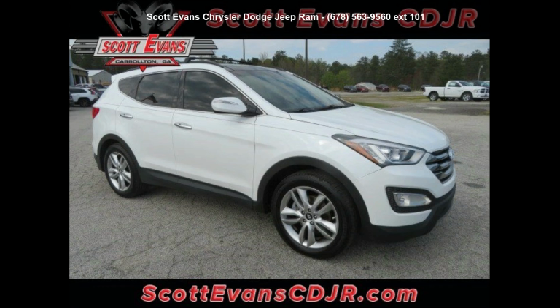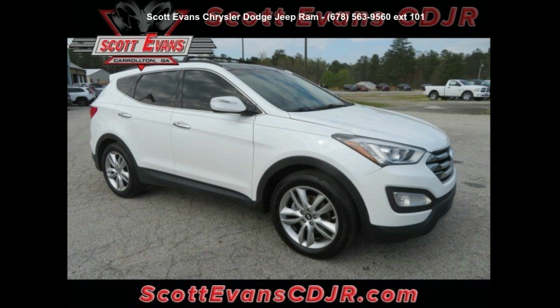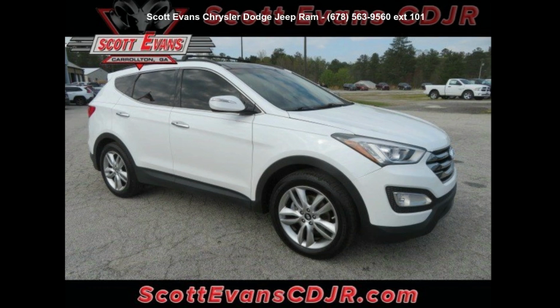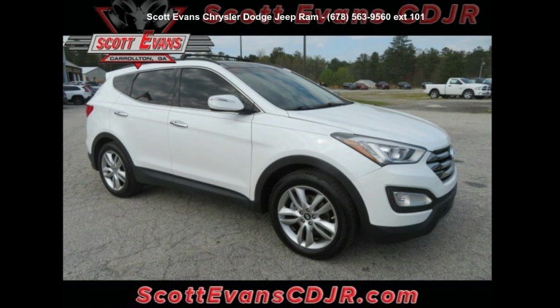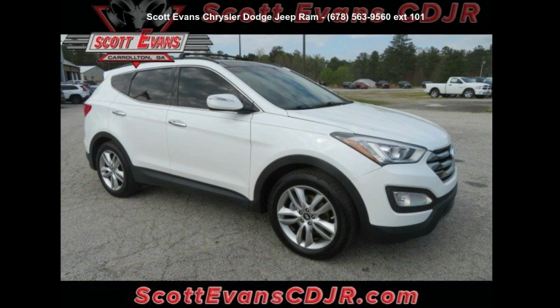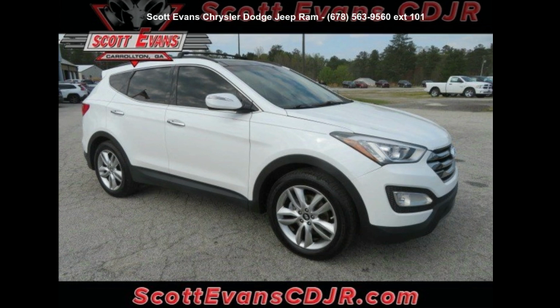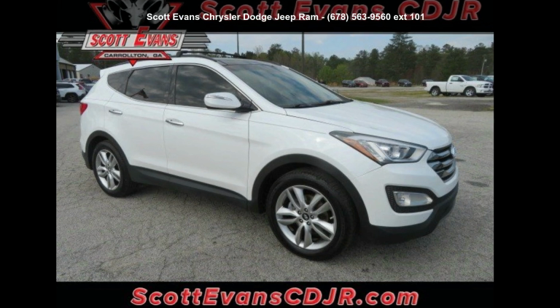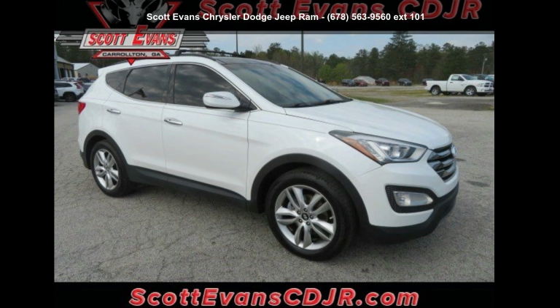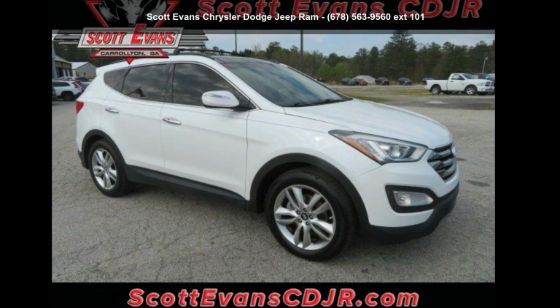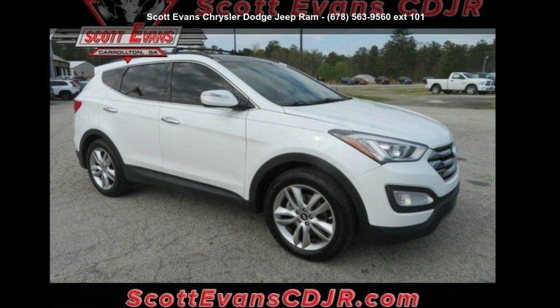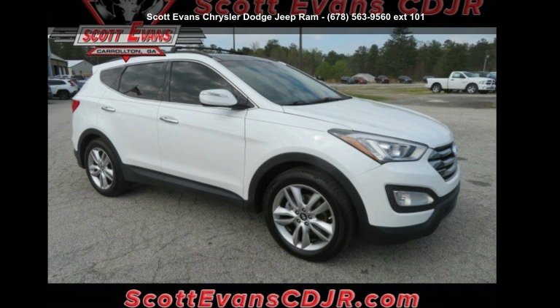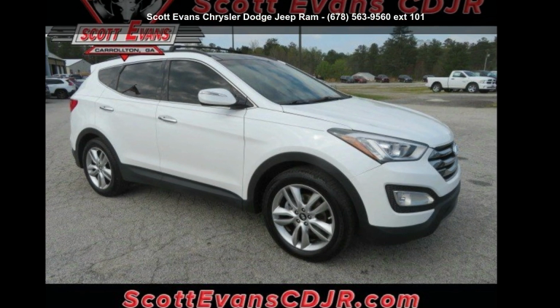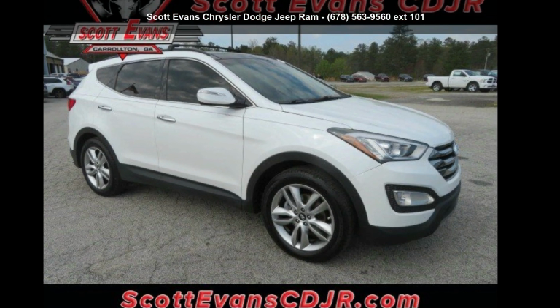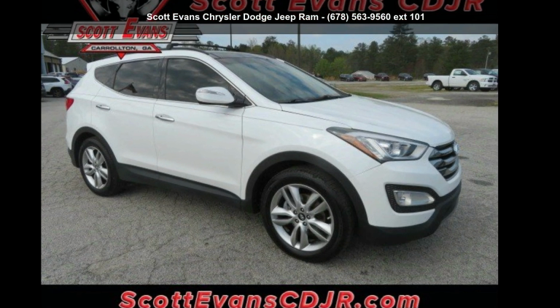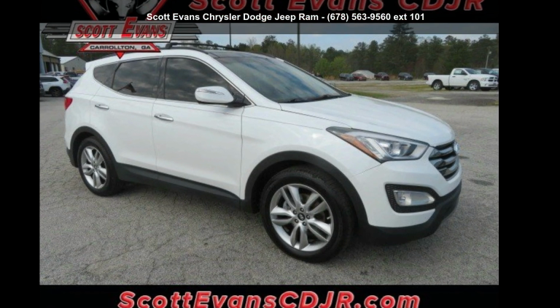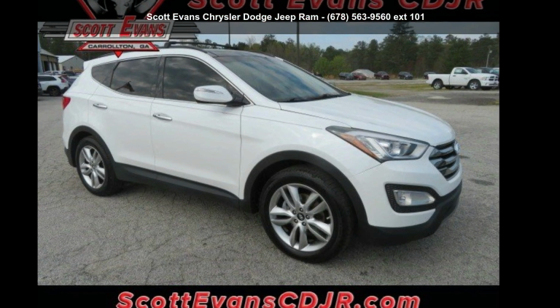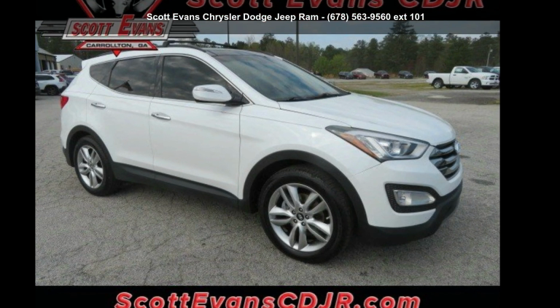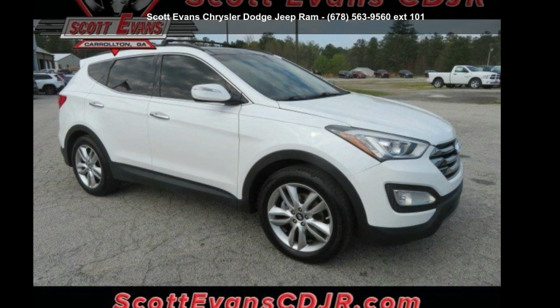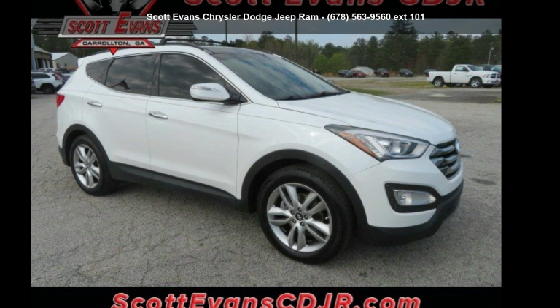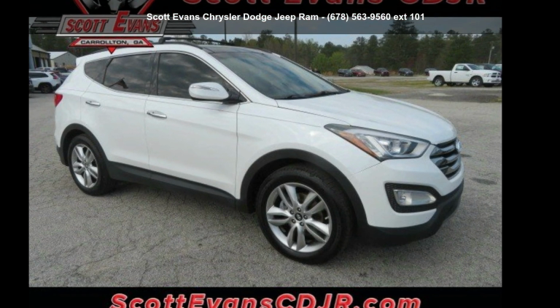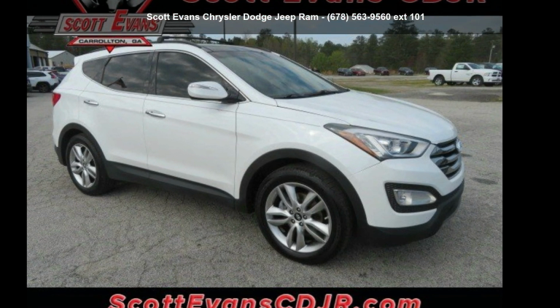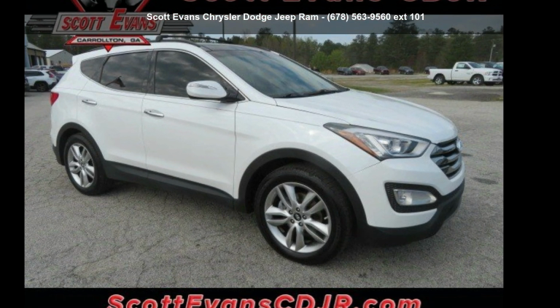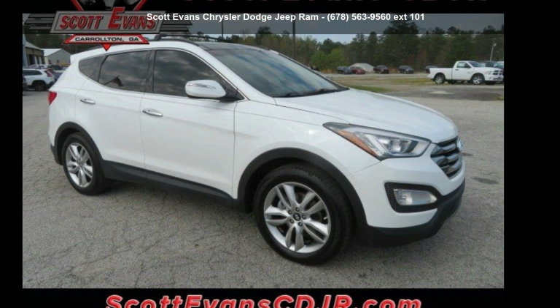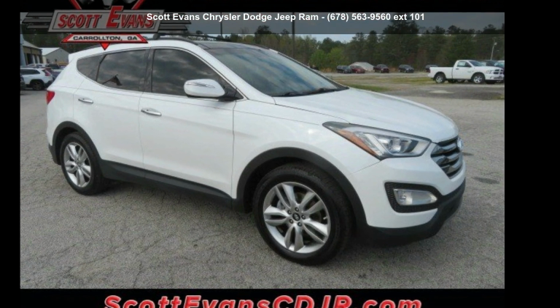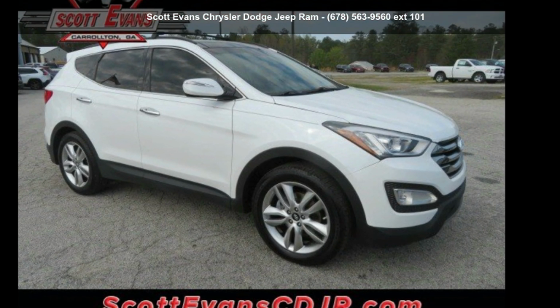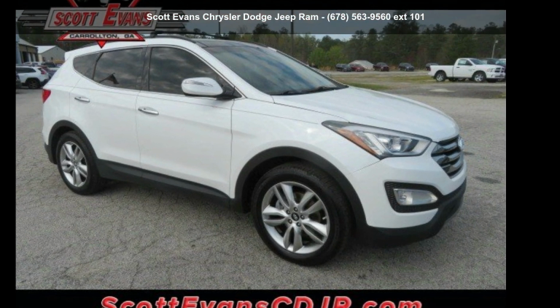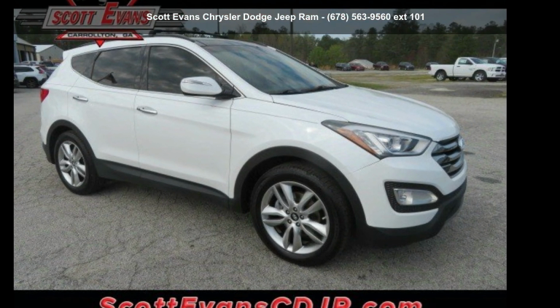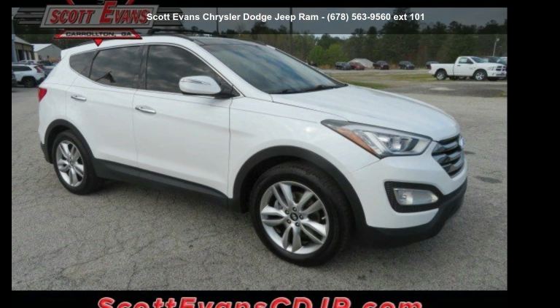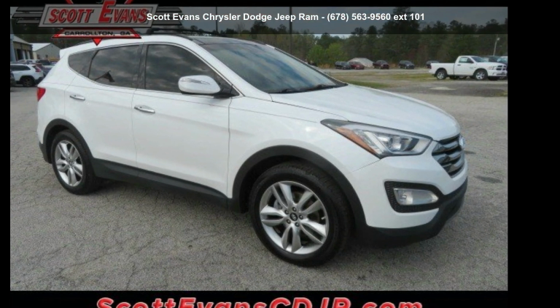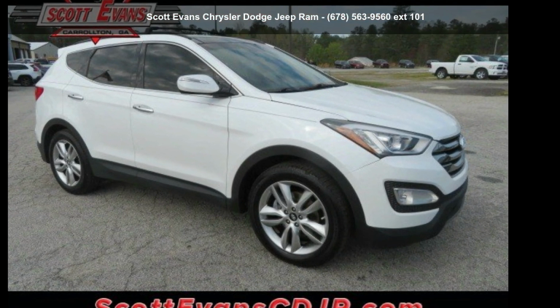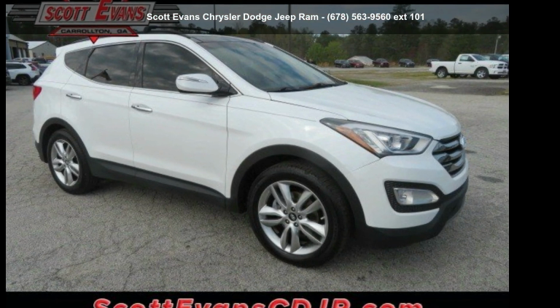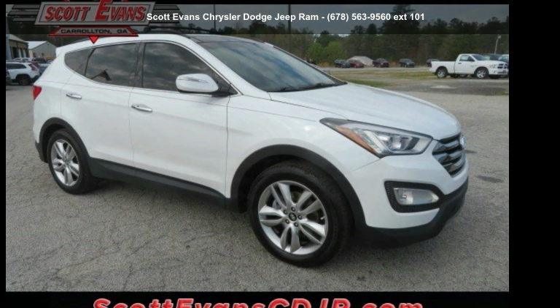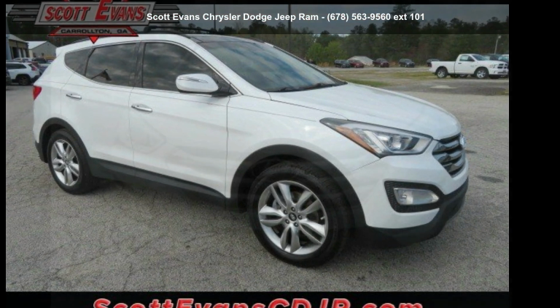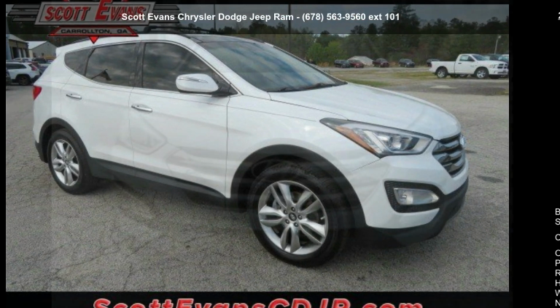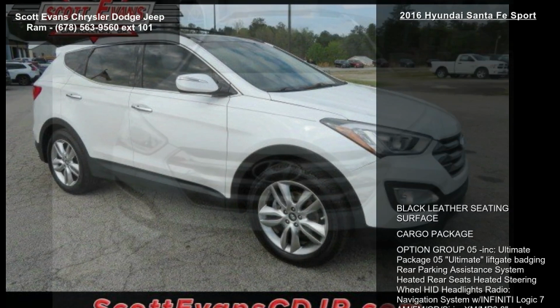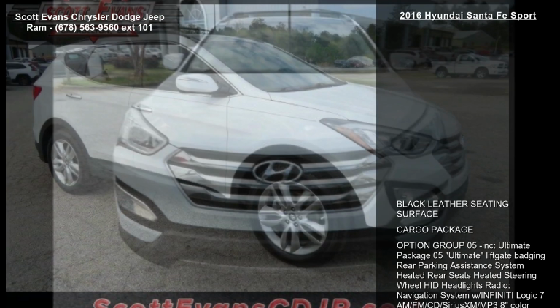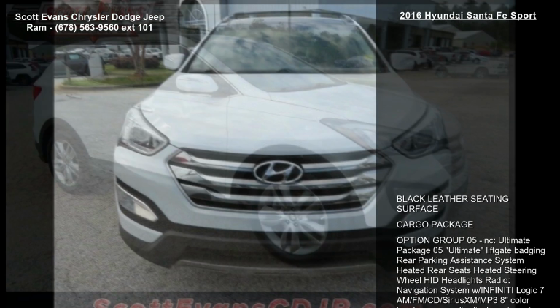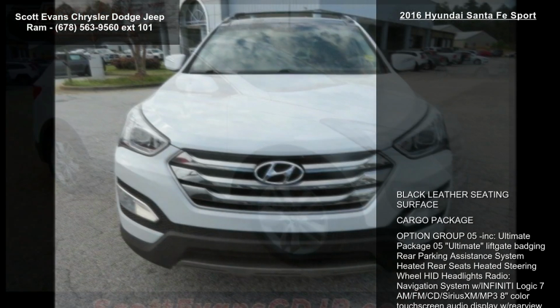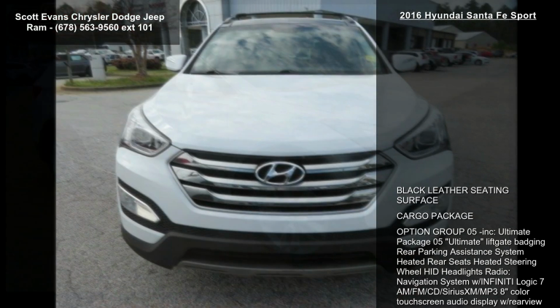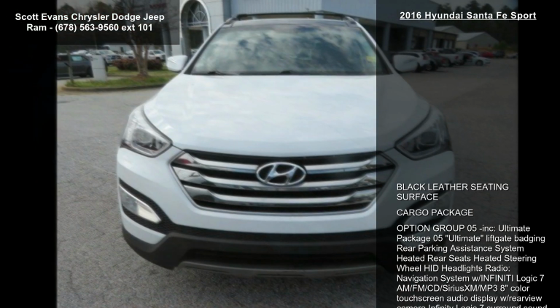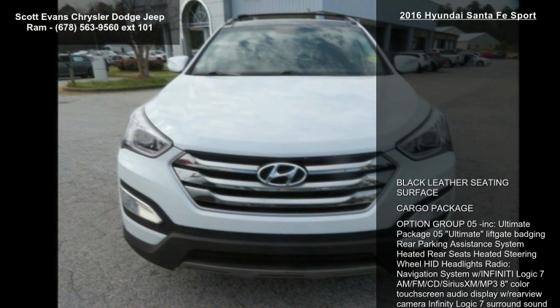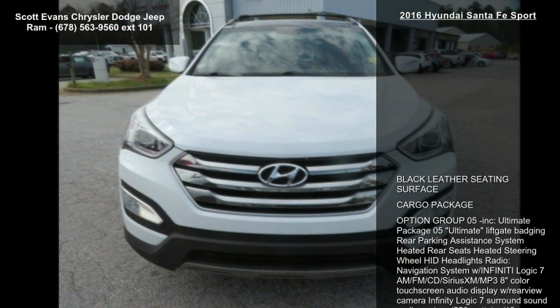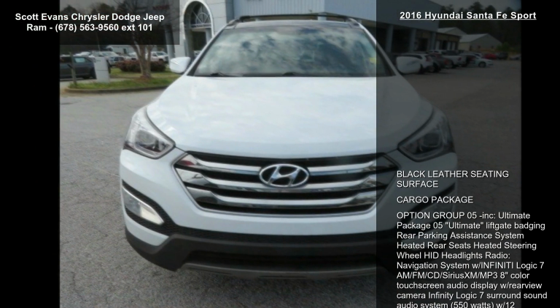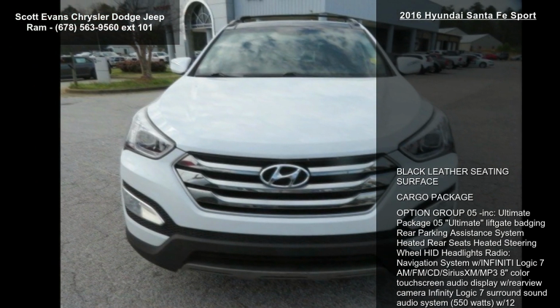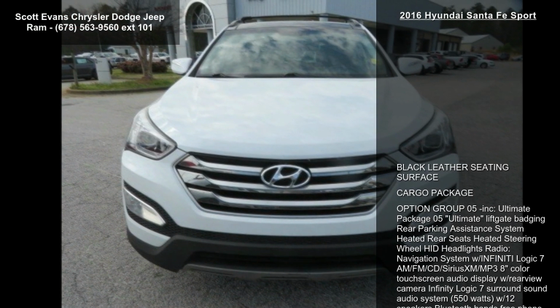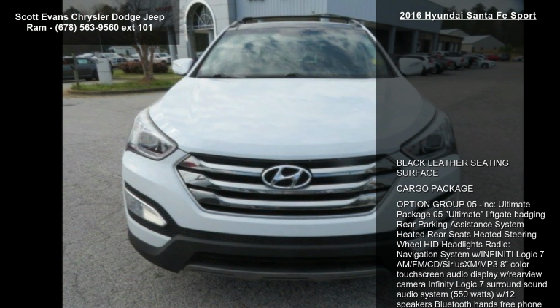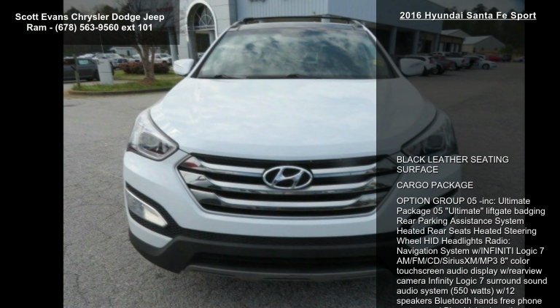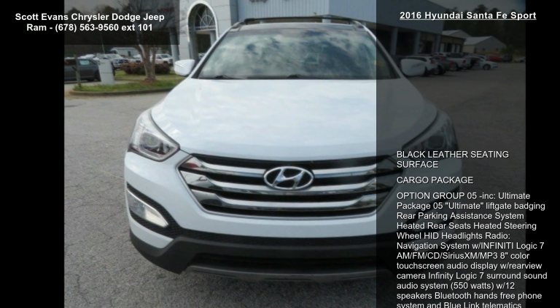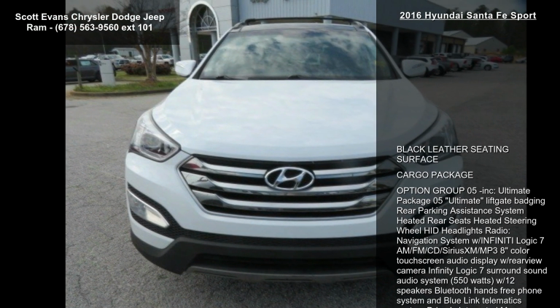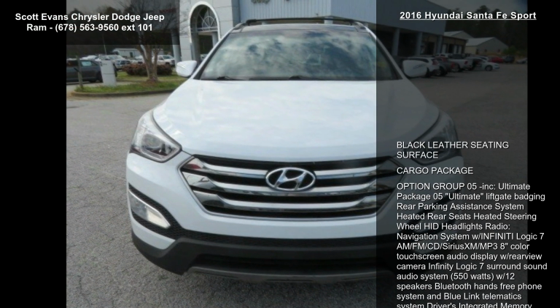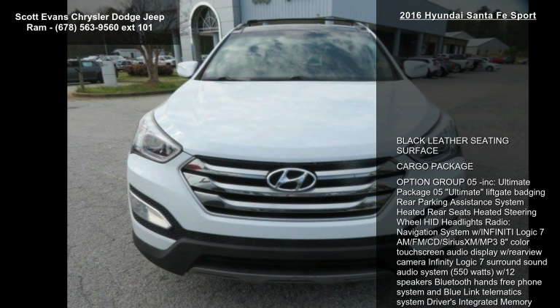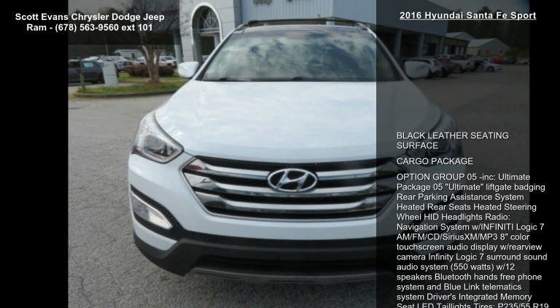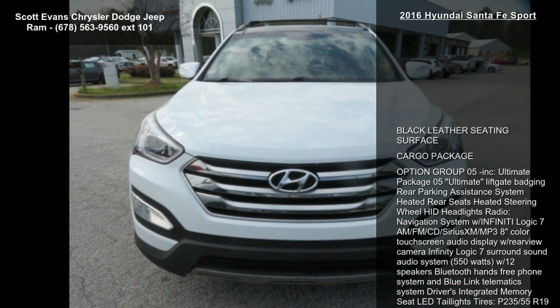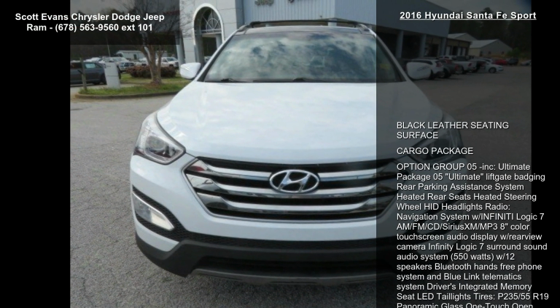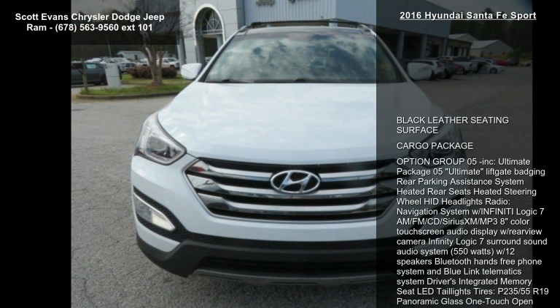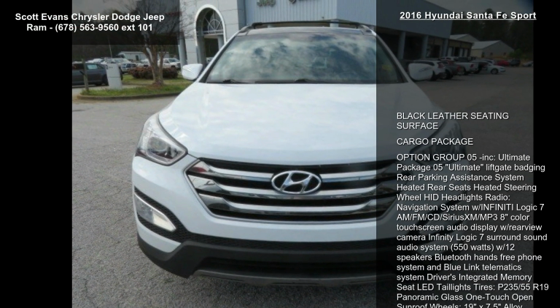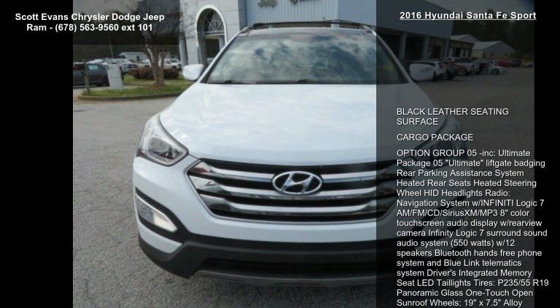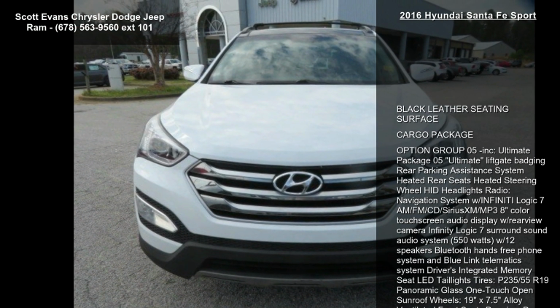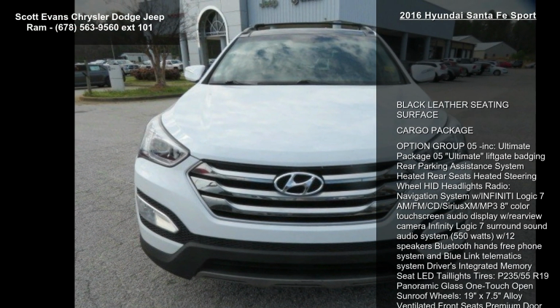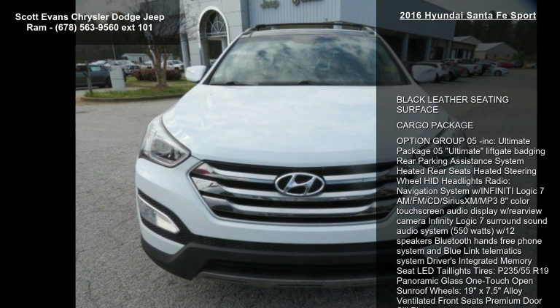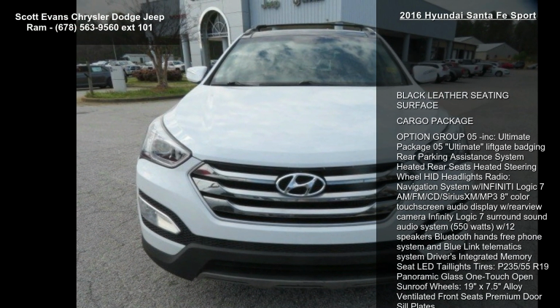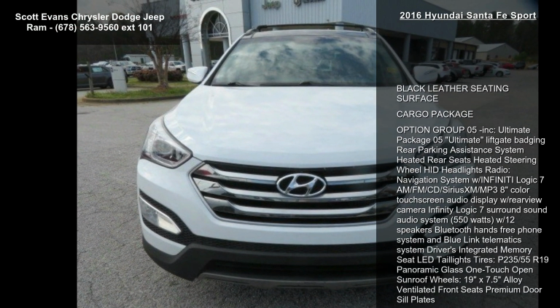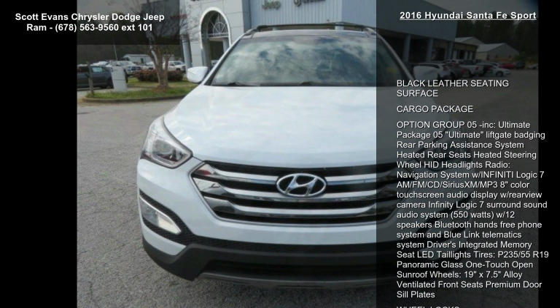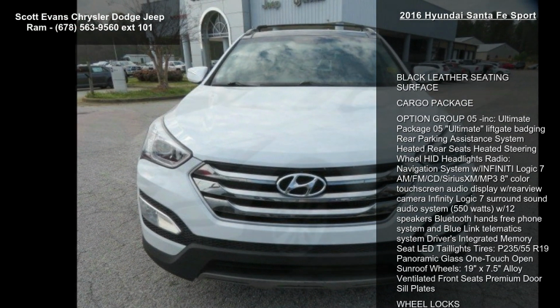Step into the 2016 Santa Fe Sport. If you are looking for a first-rate auto, this one could be yours today.